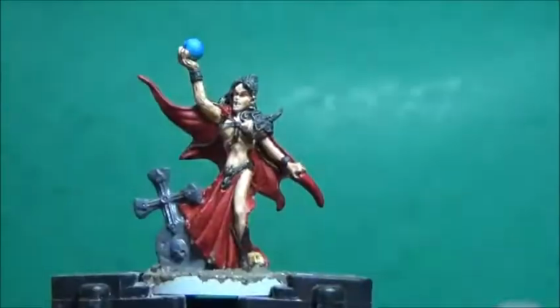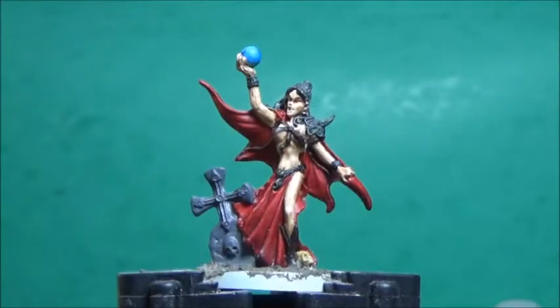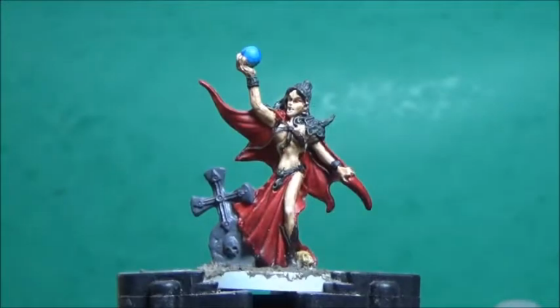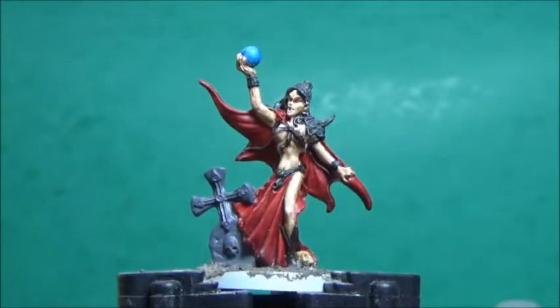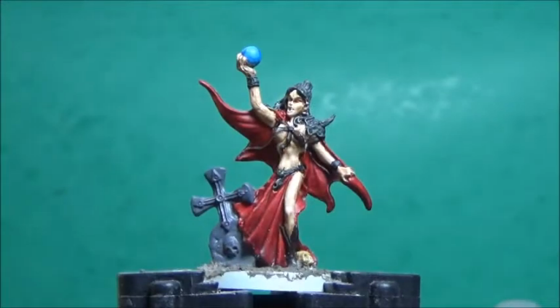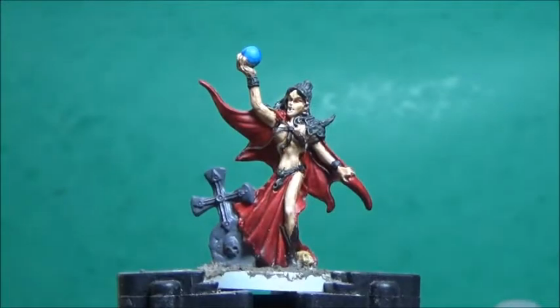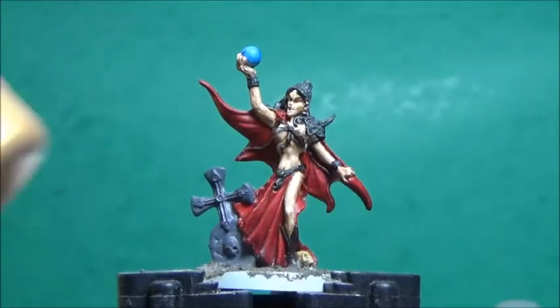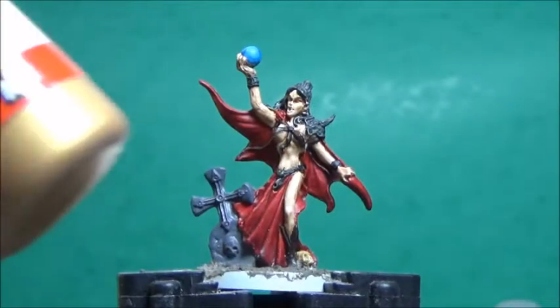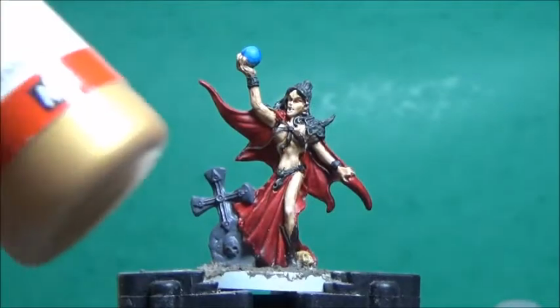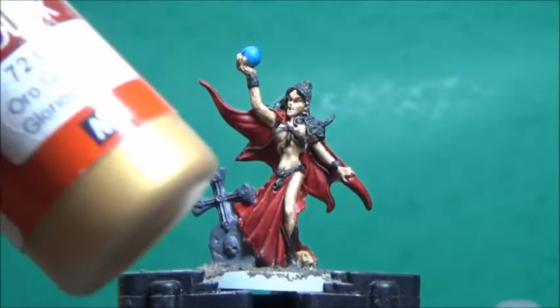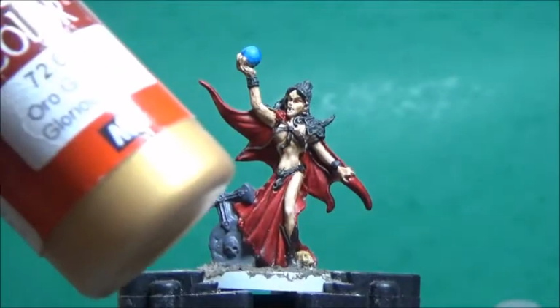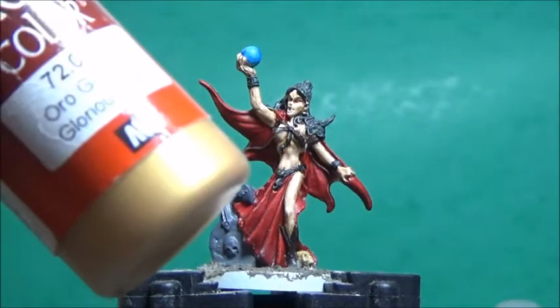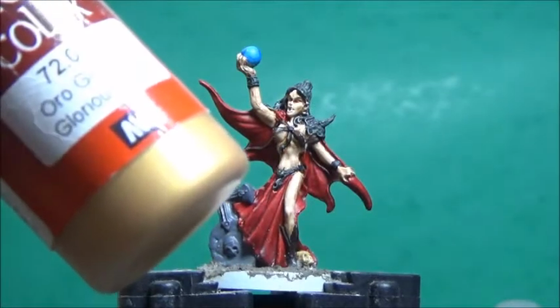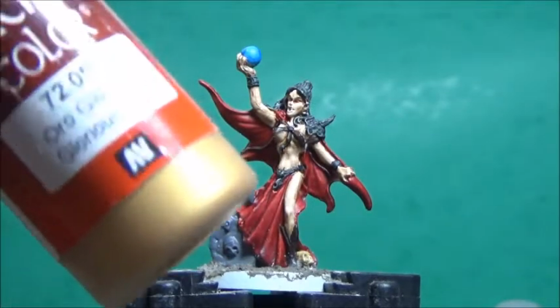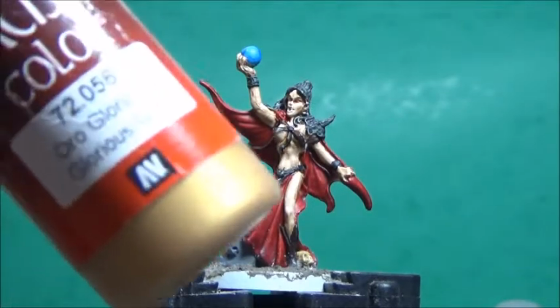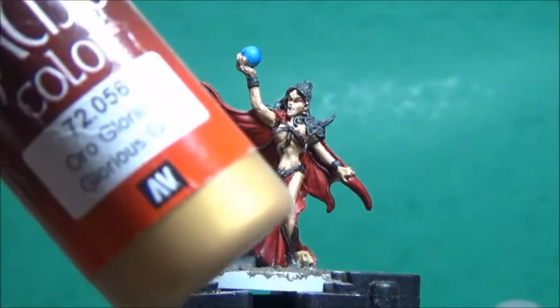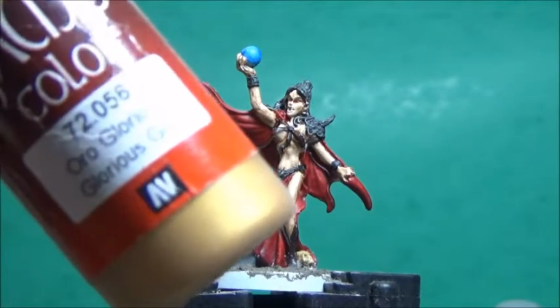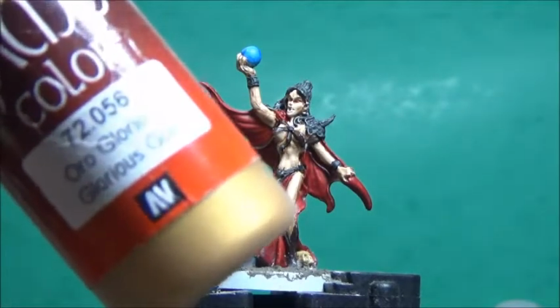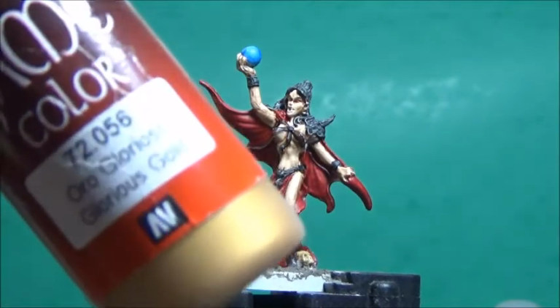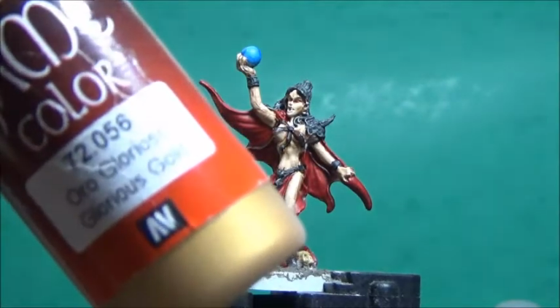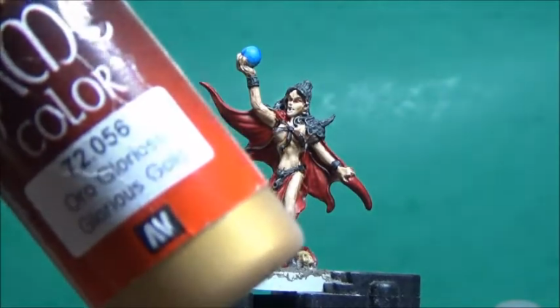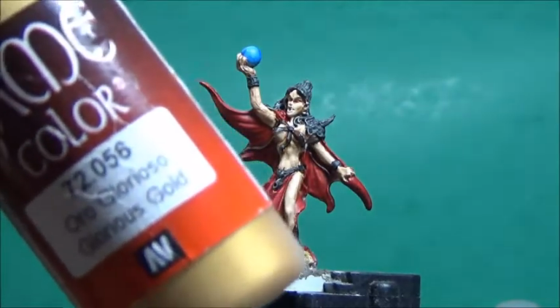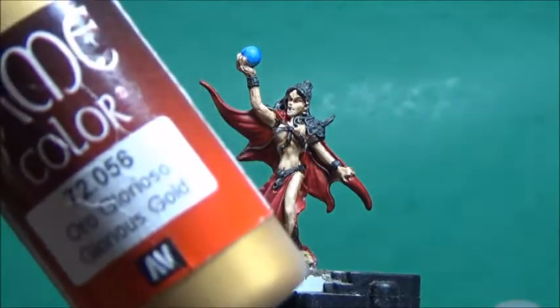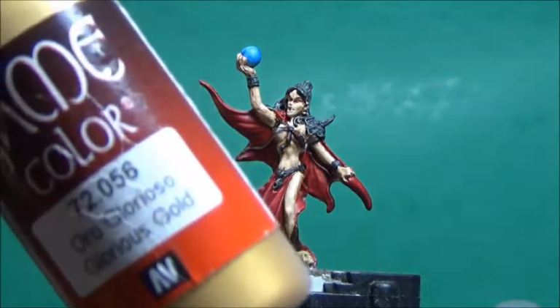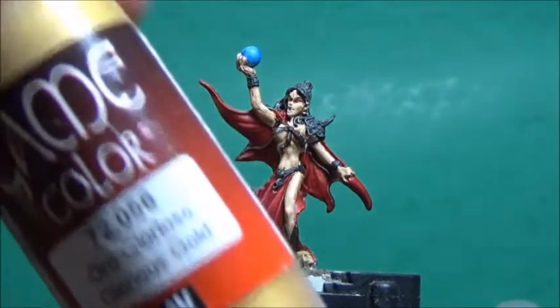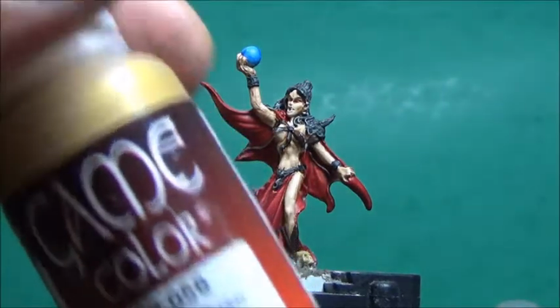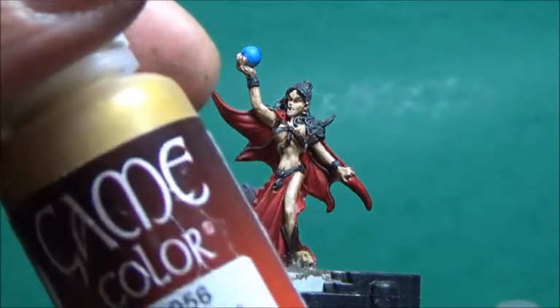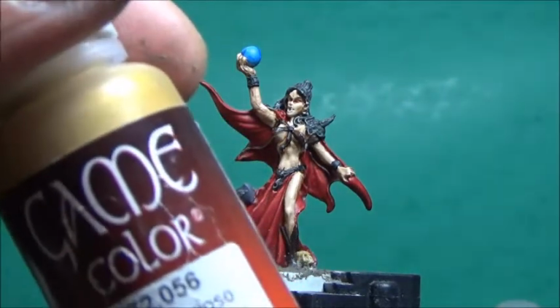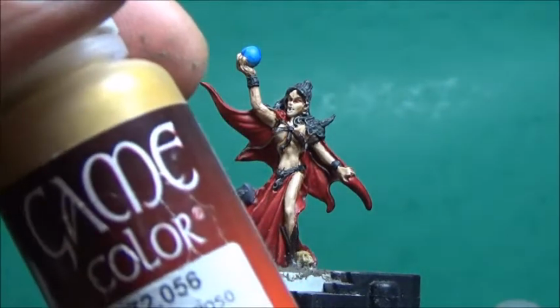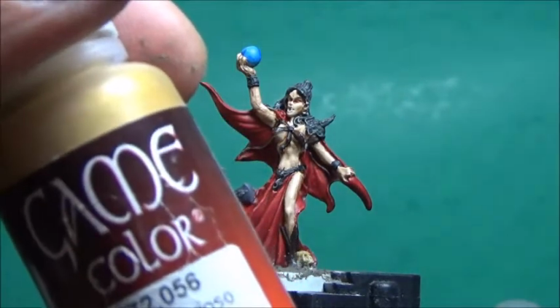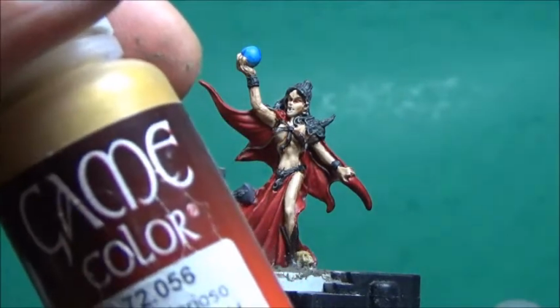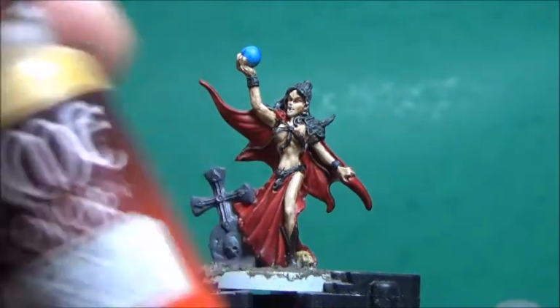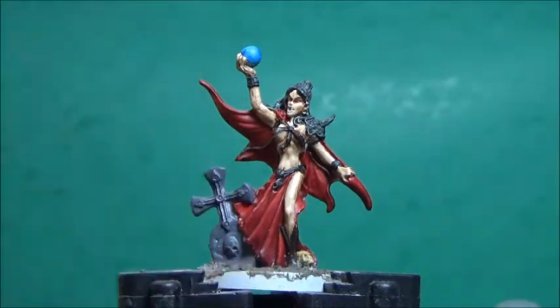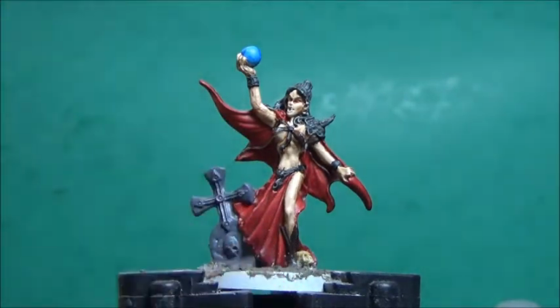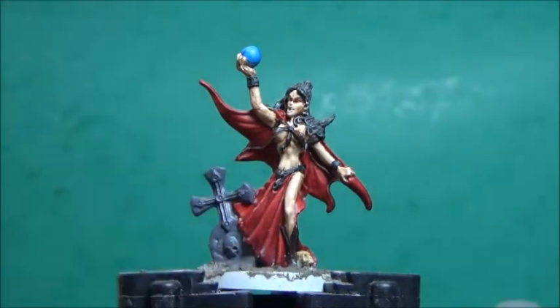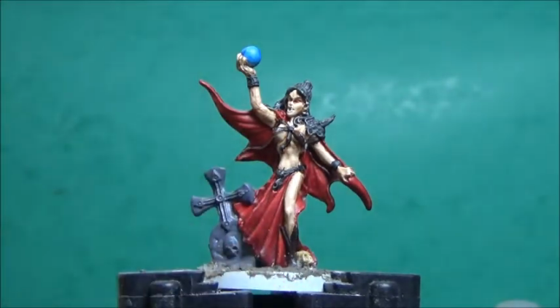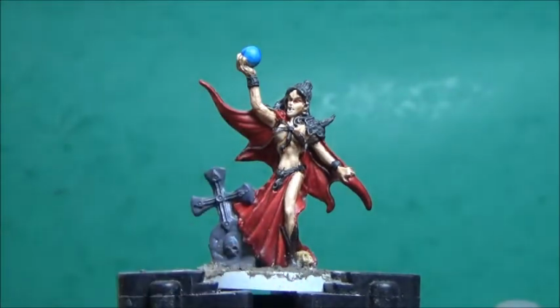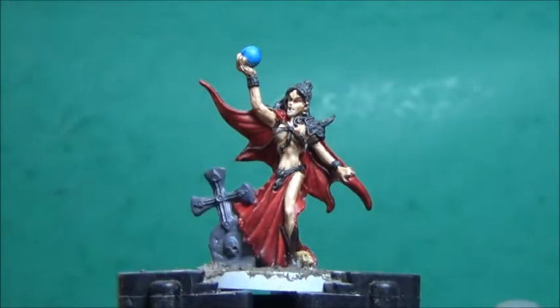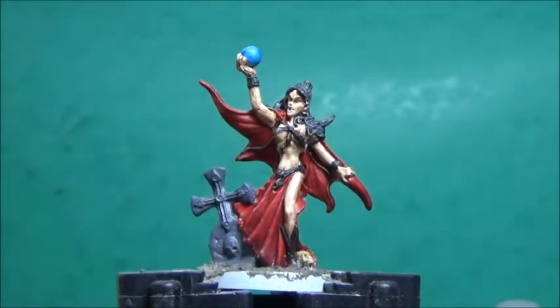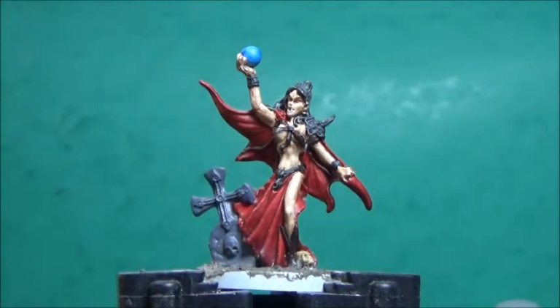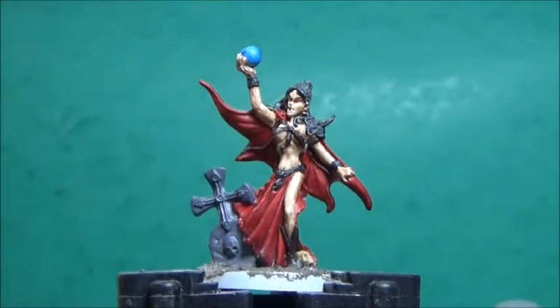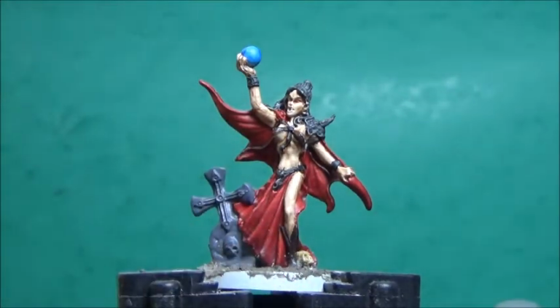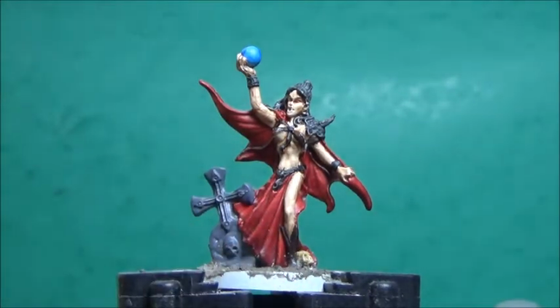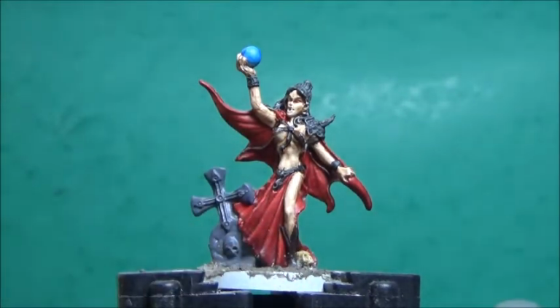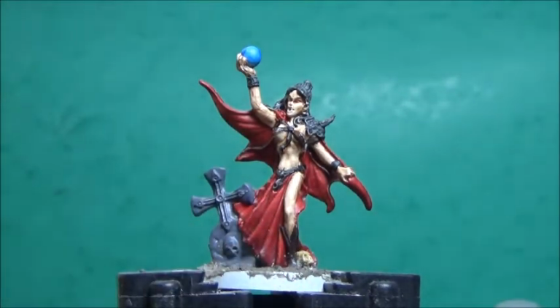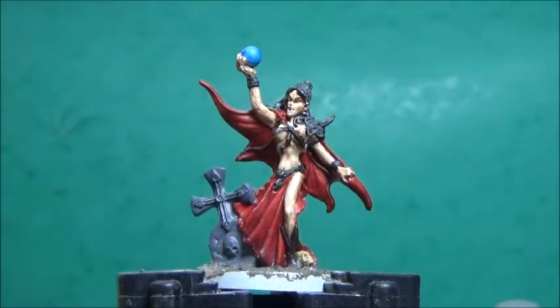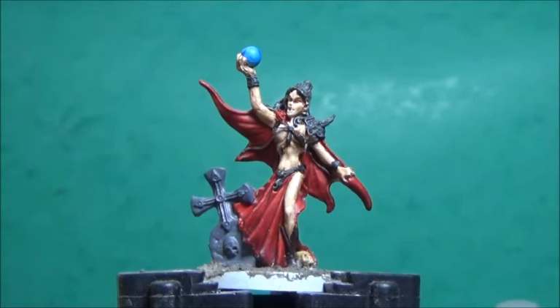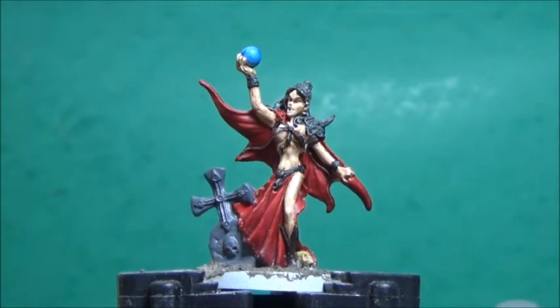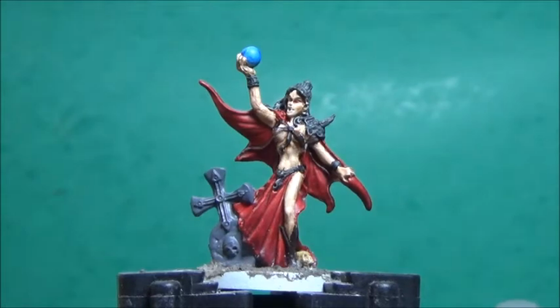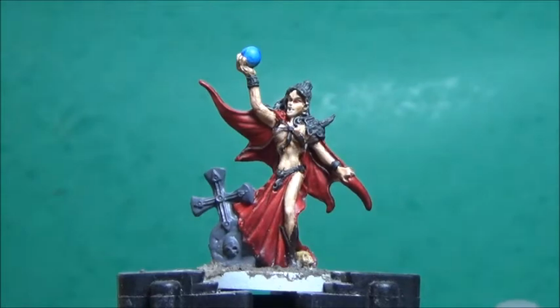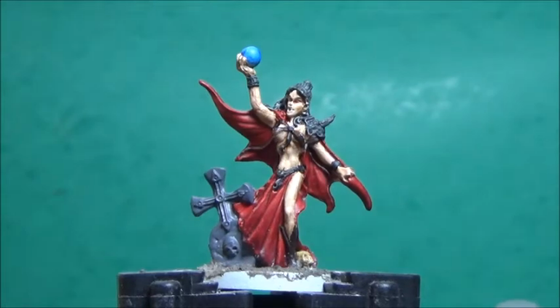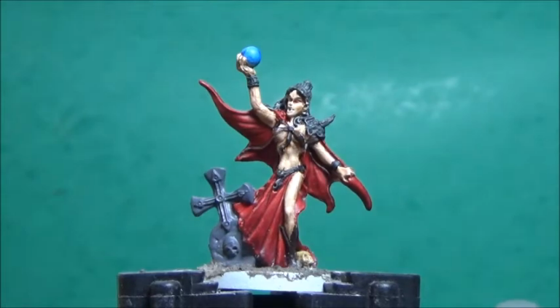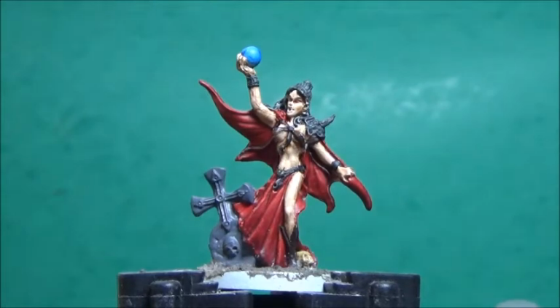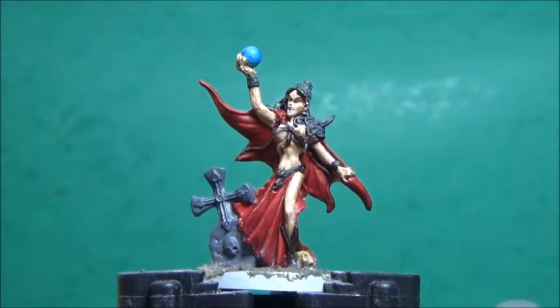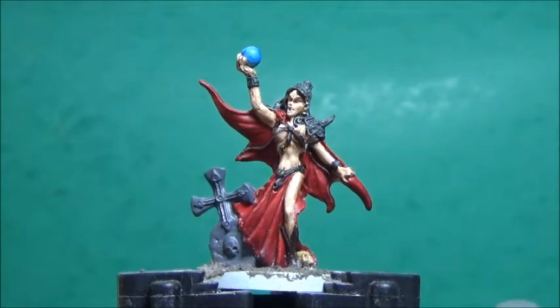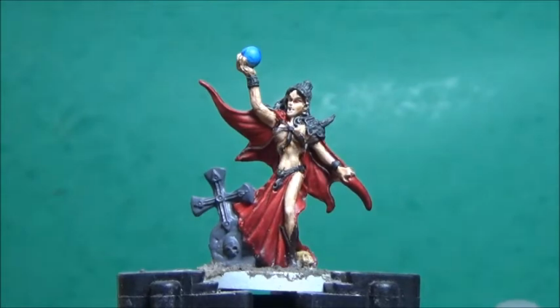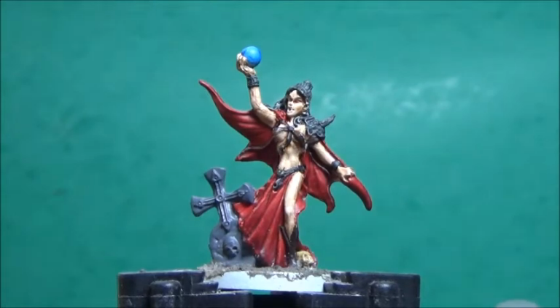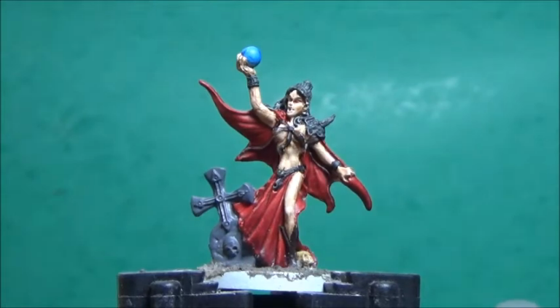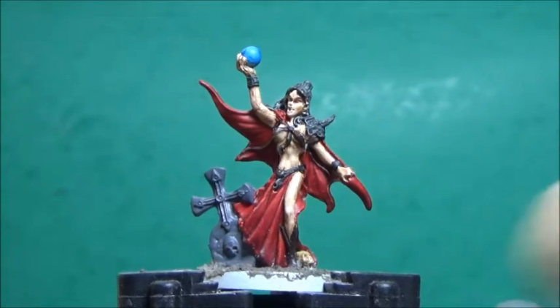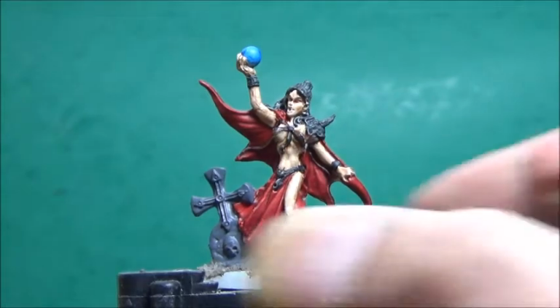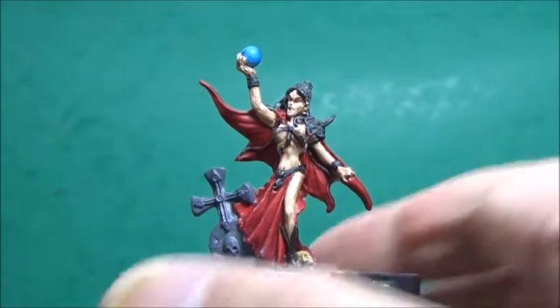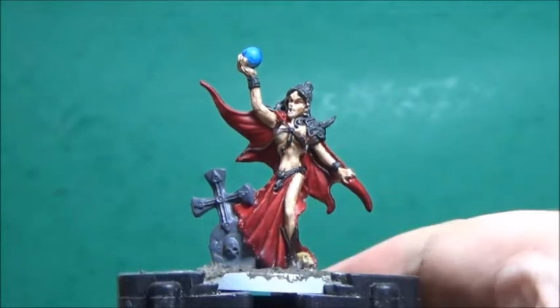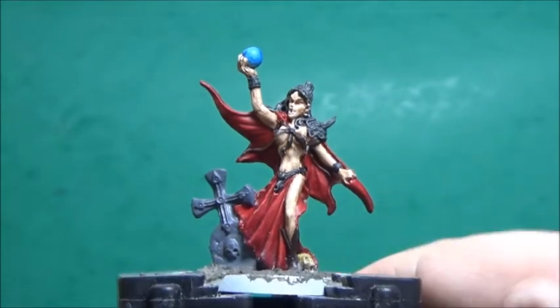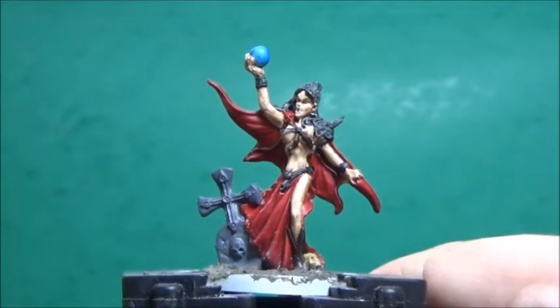Now a bit of Glorious Gold from Vallejo Game Color, and this is for all her jewelry and her shoulder pad.